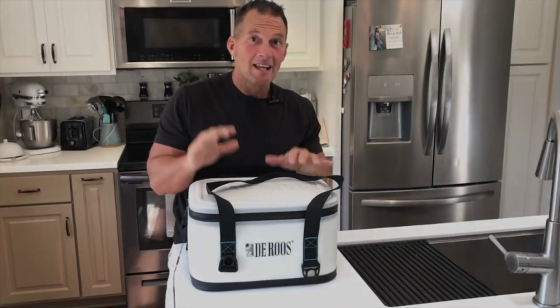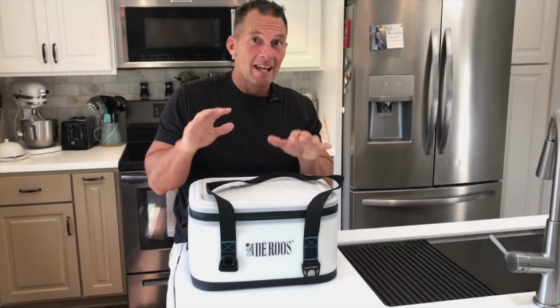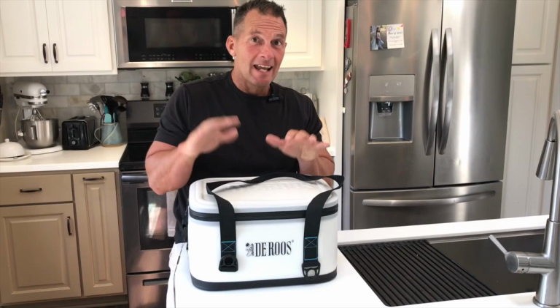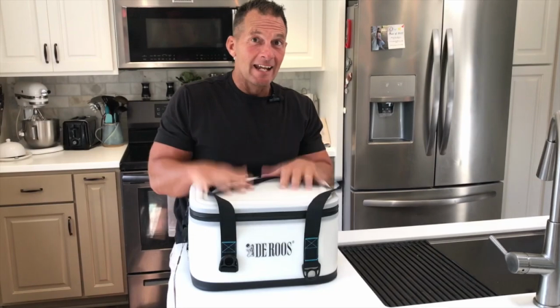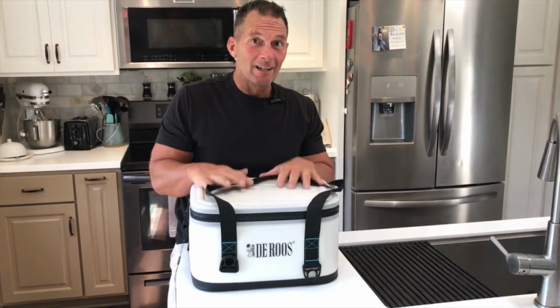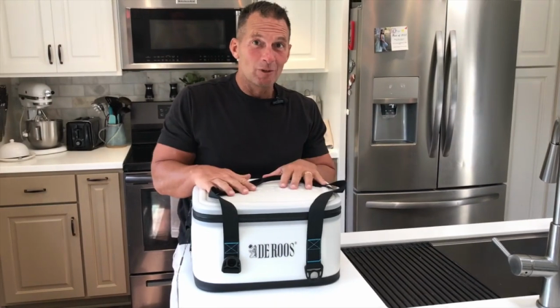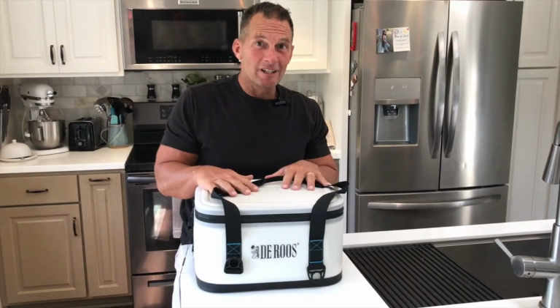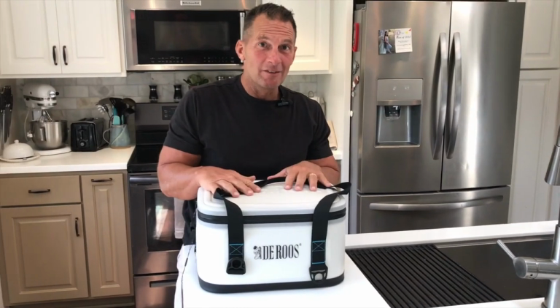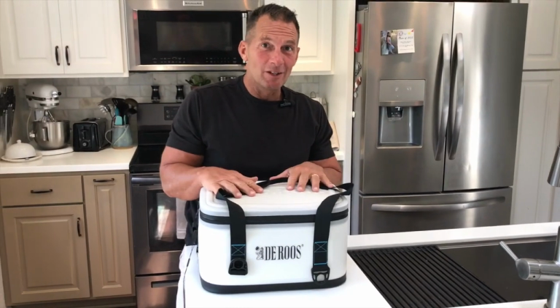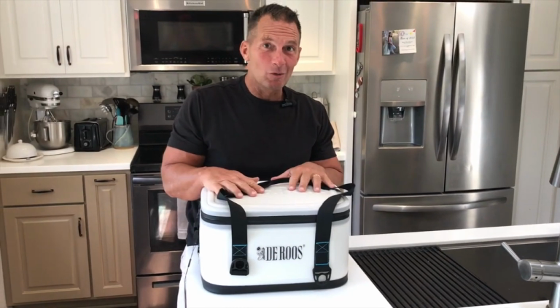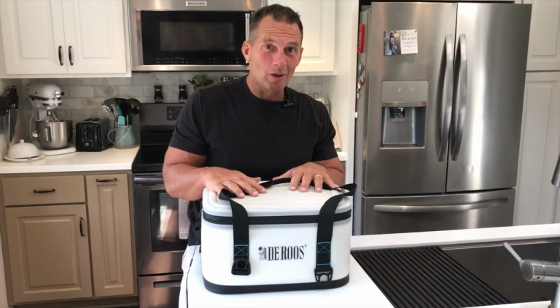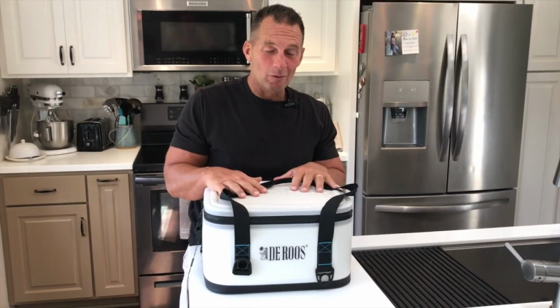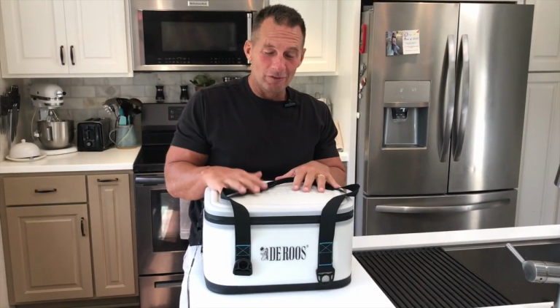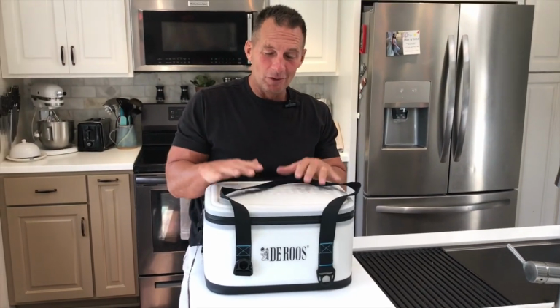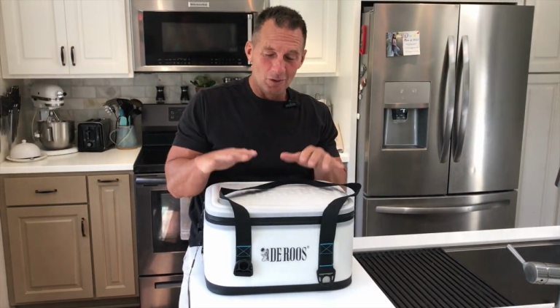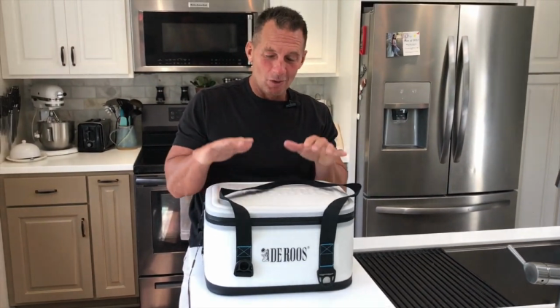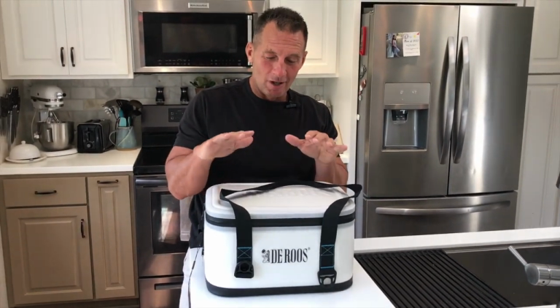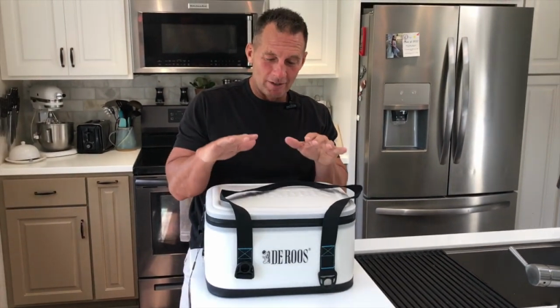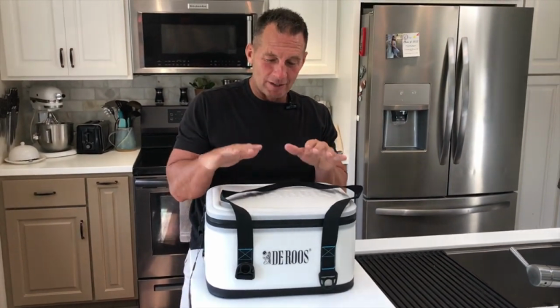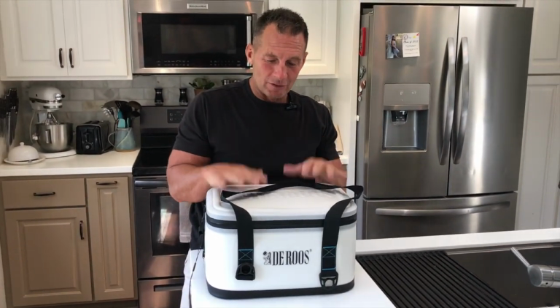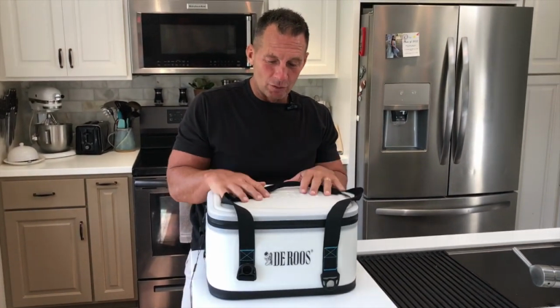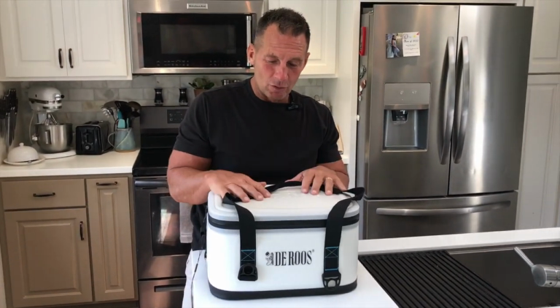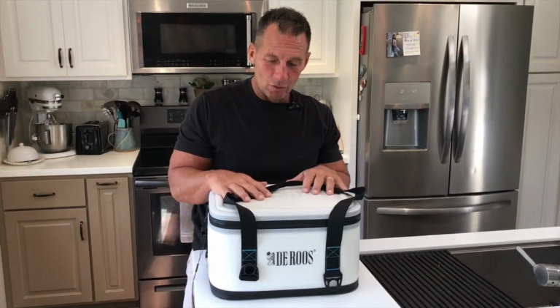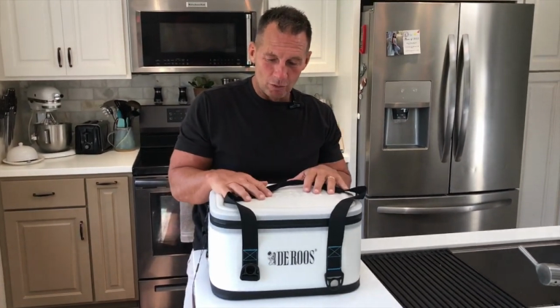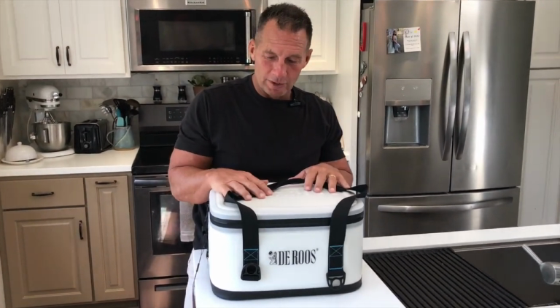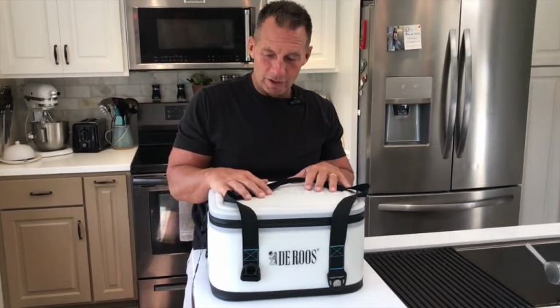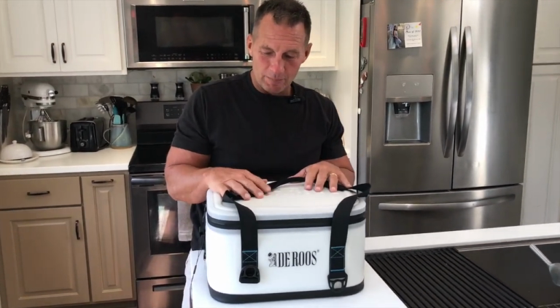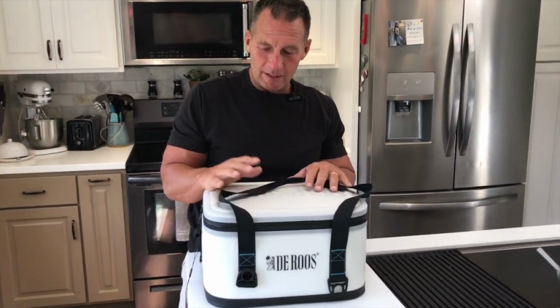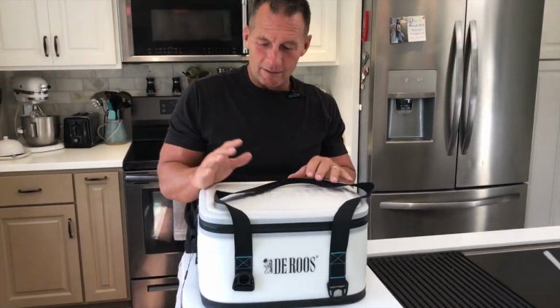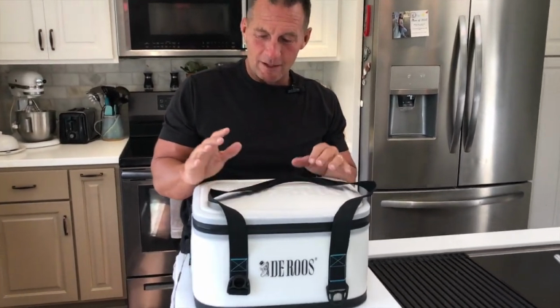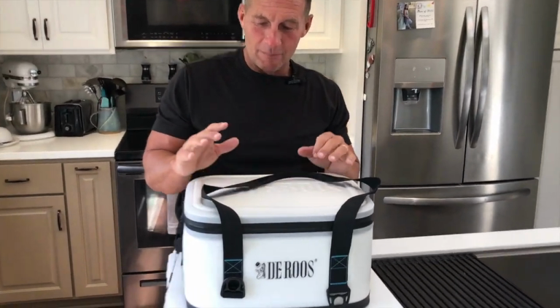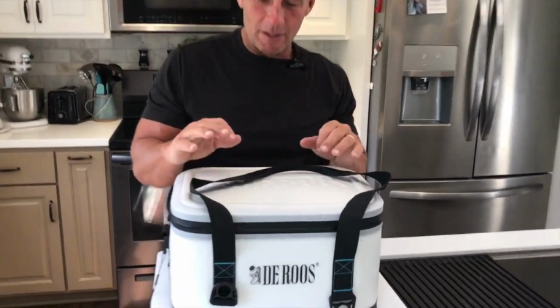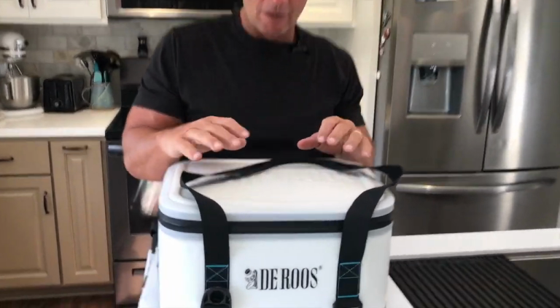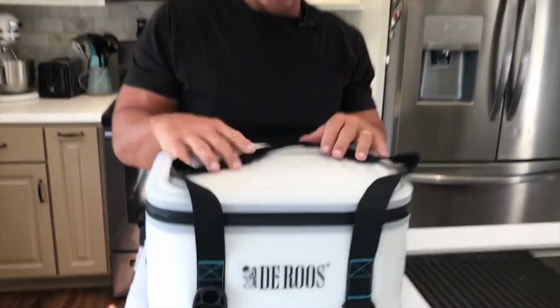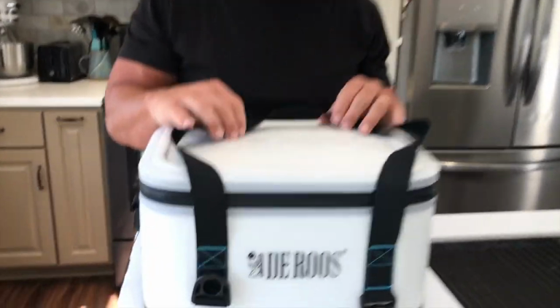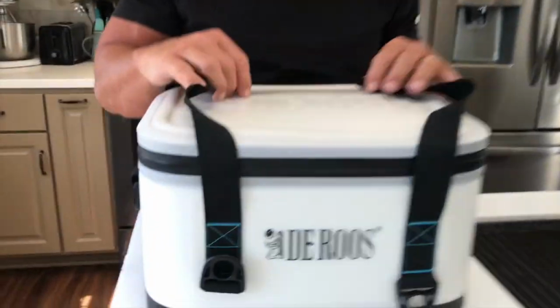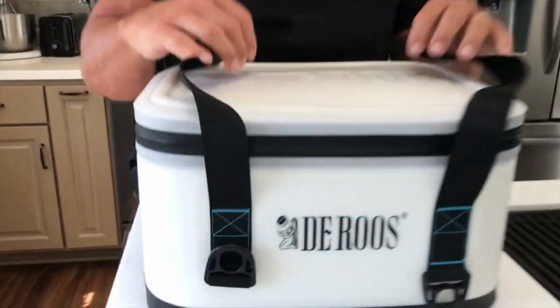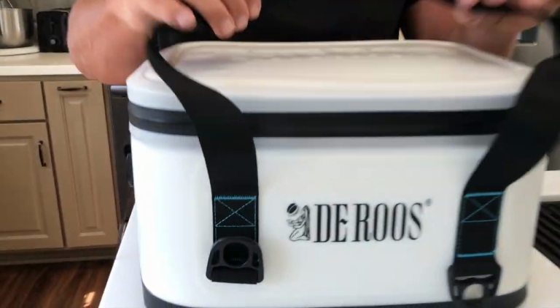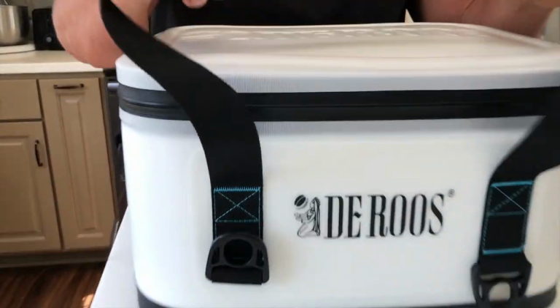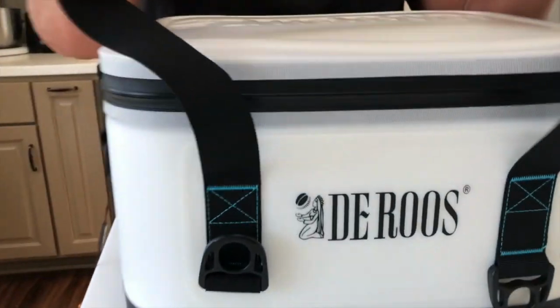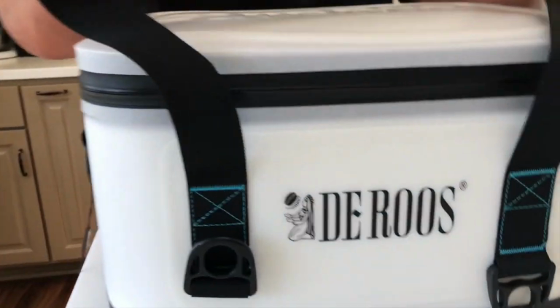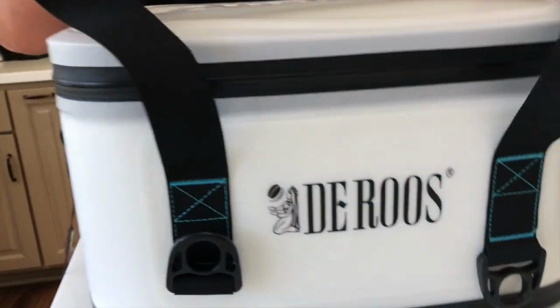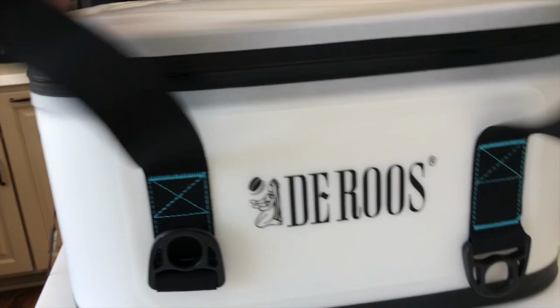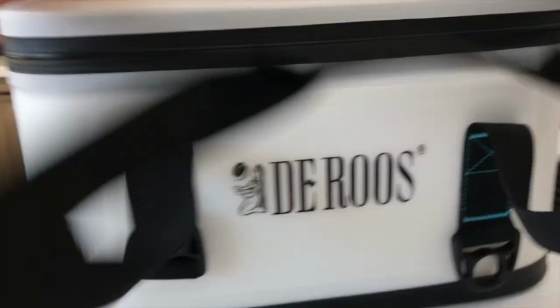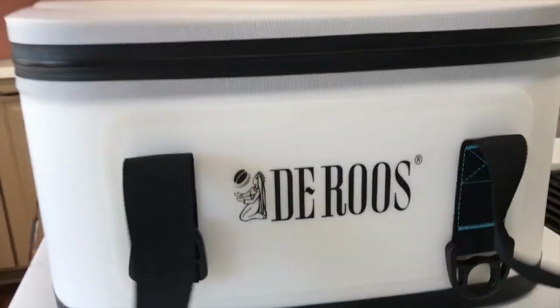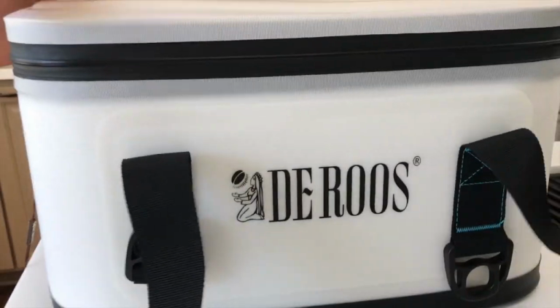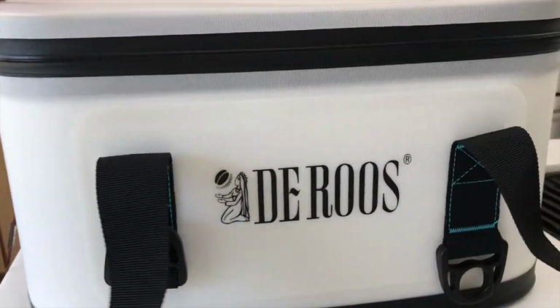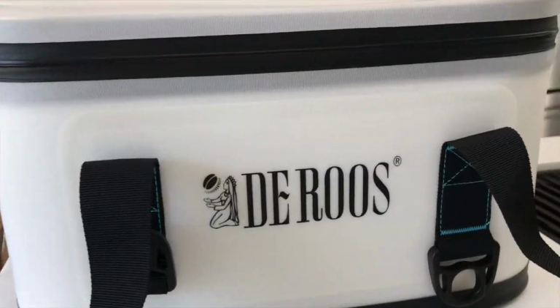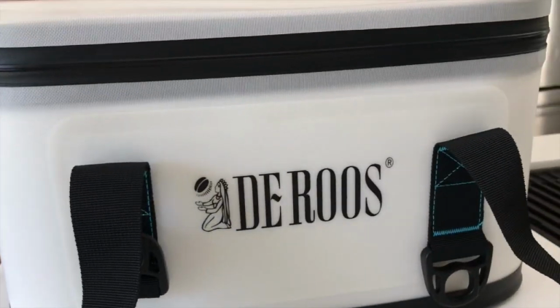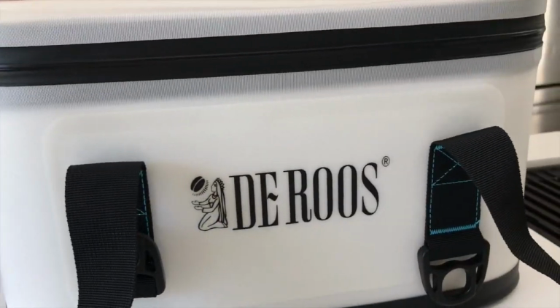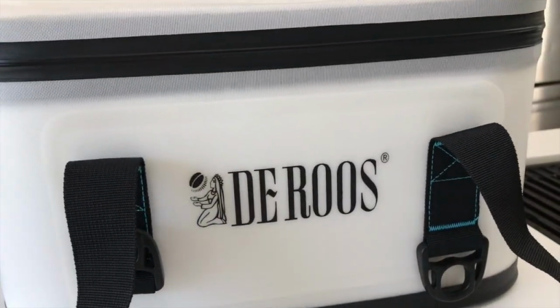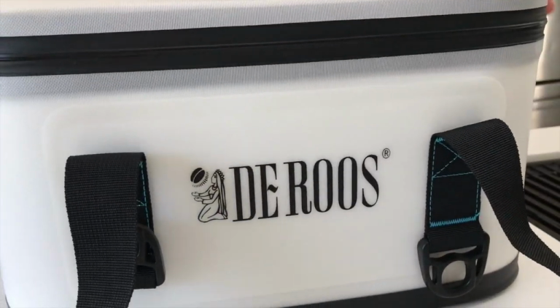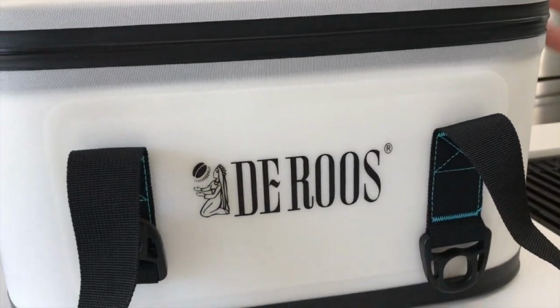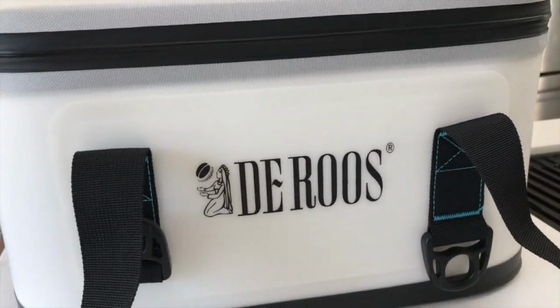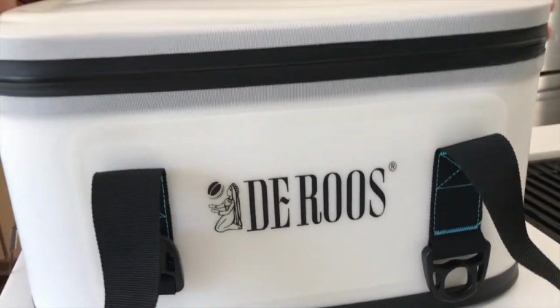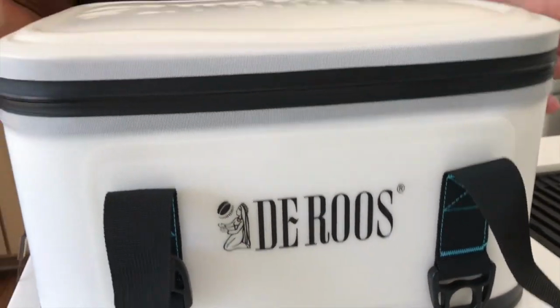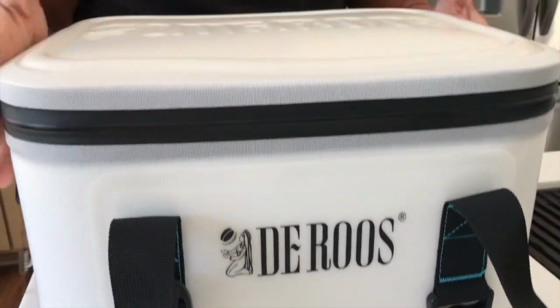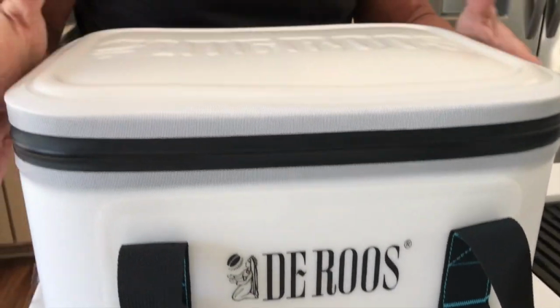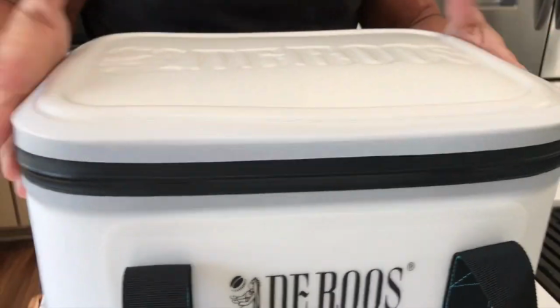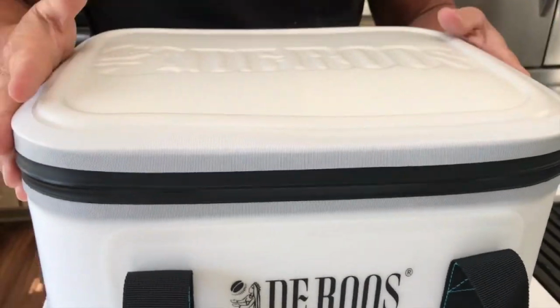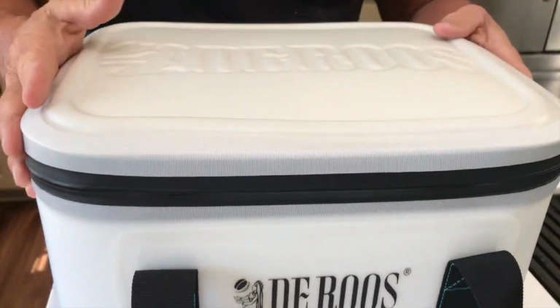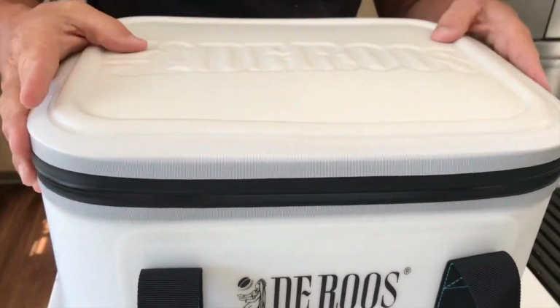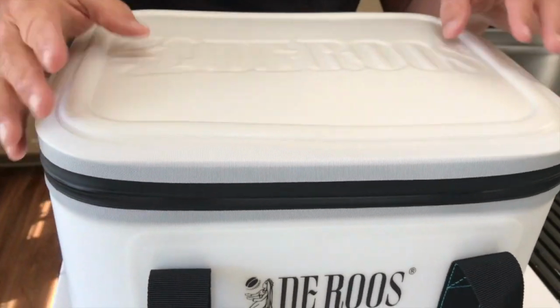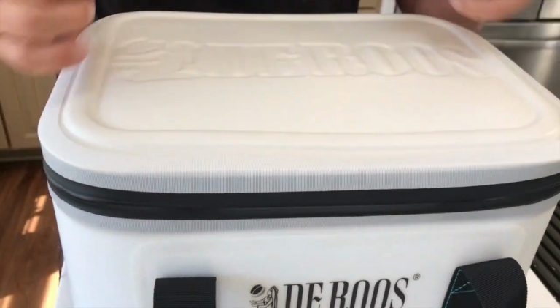Hey, I want to give you a quick review on this new cooler we just picked up by Darus. This thing is awesome.